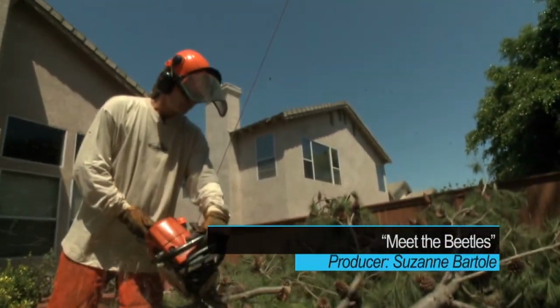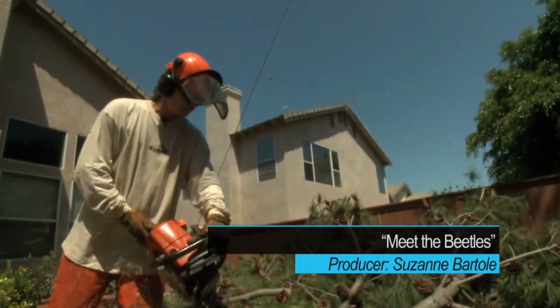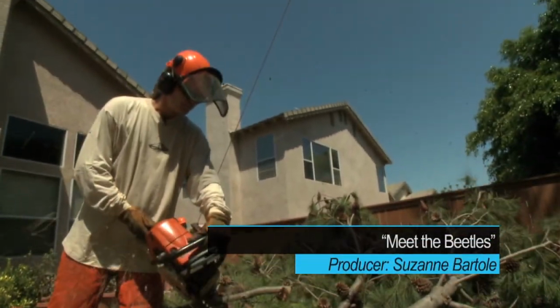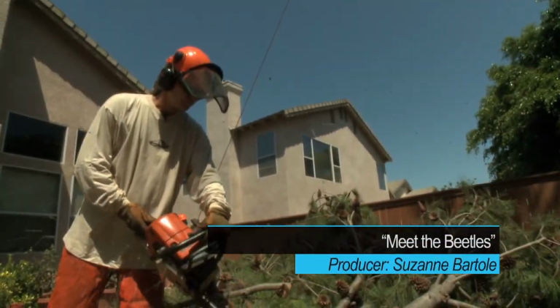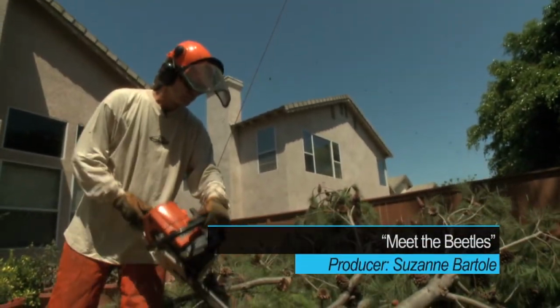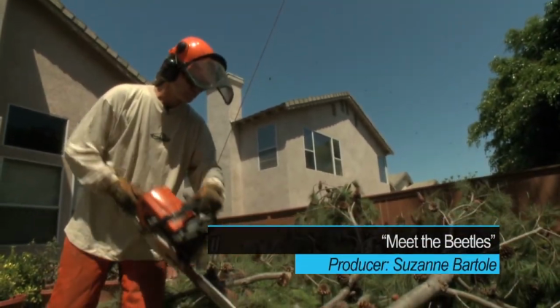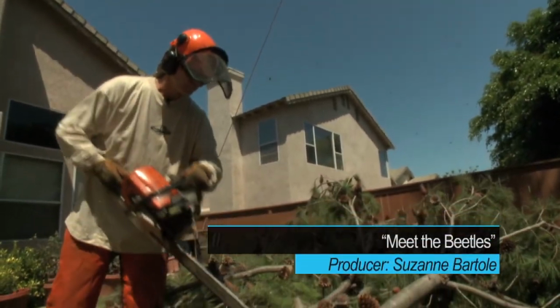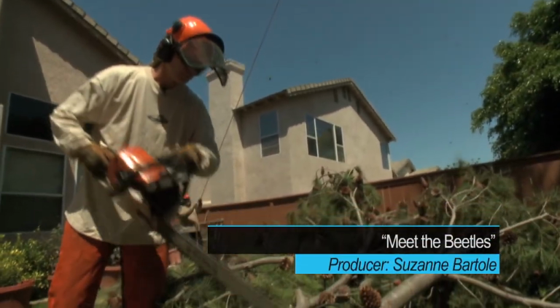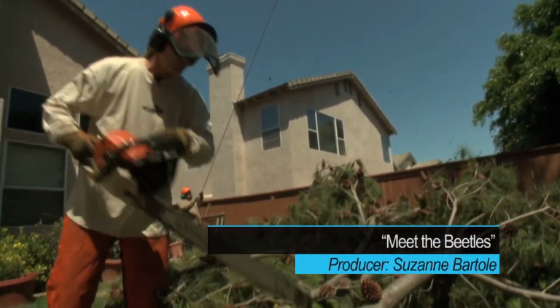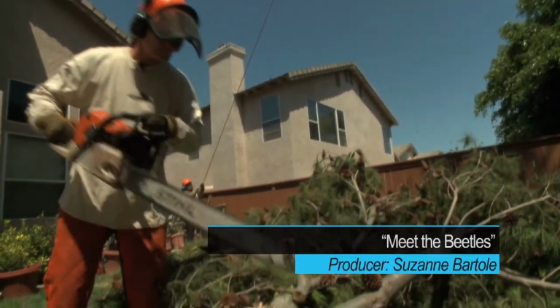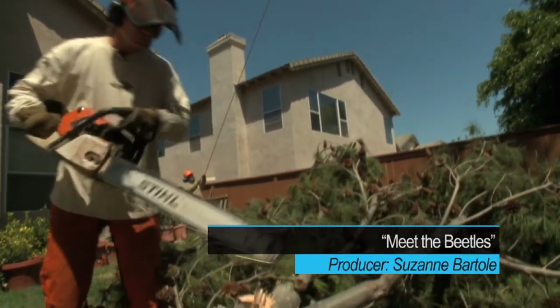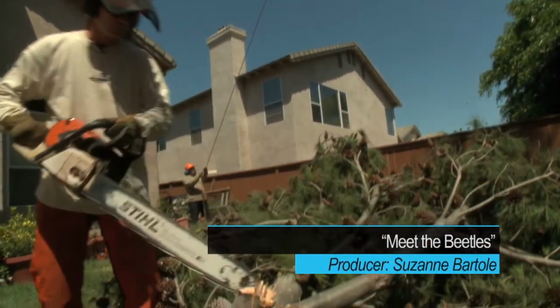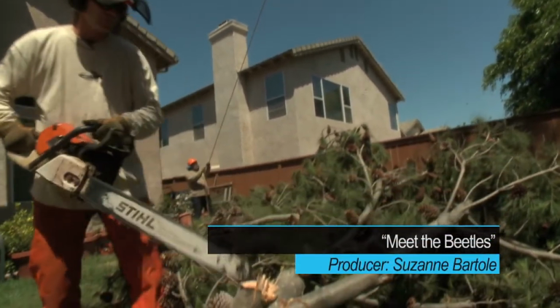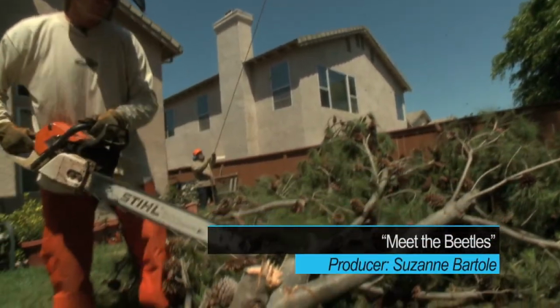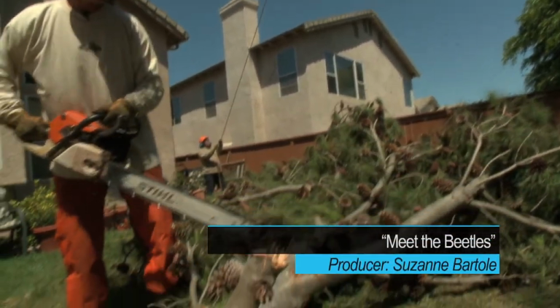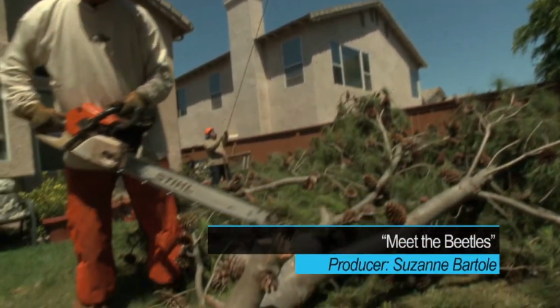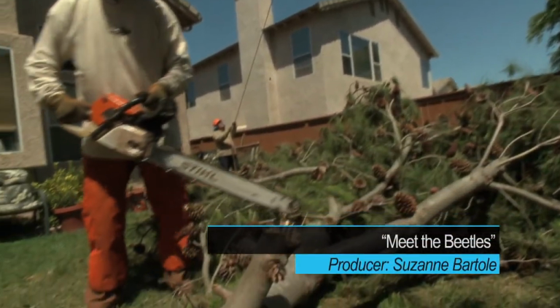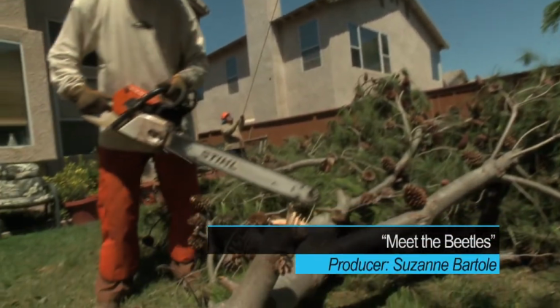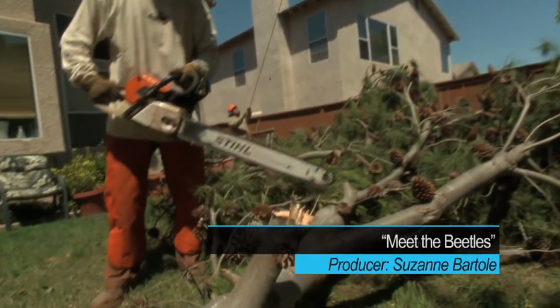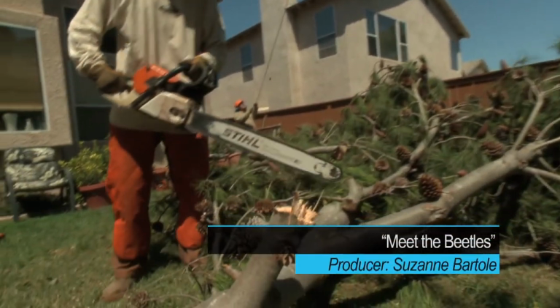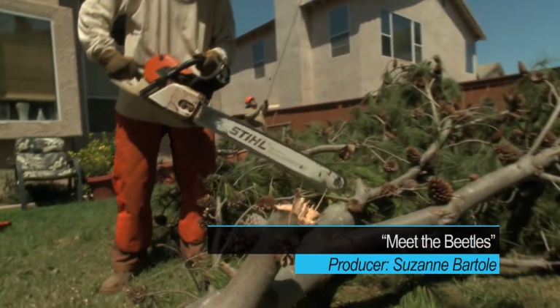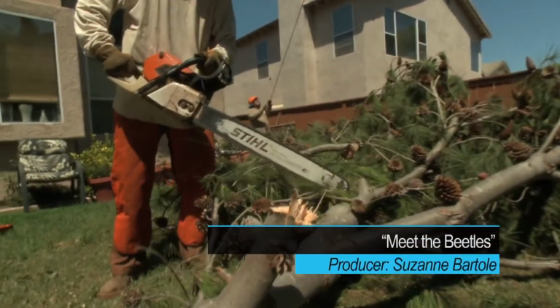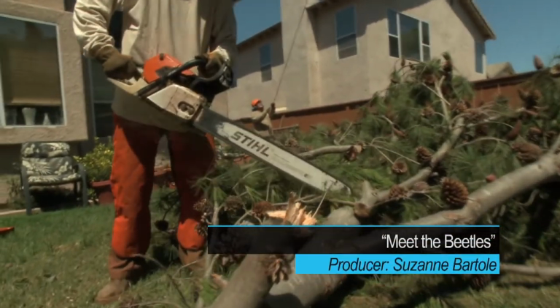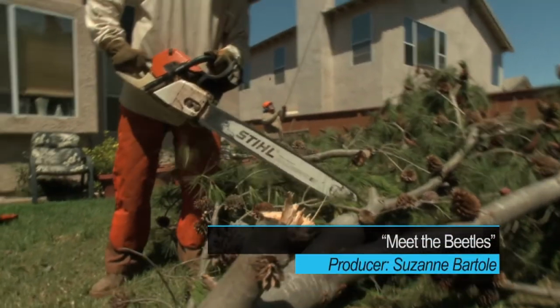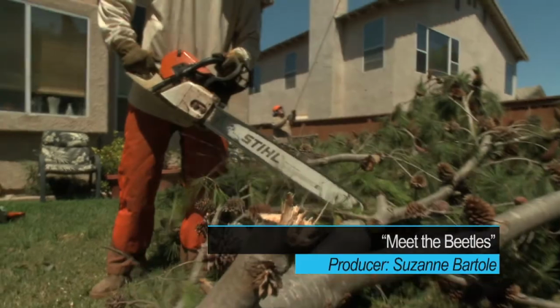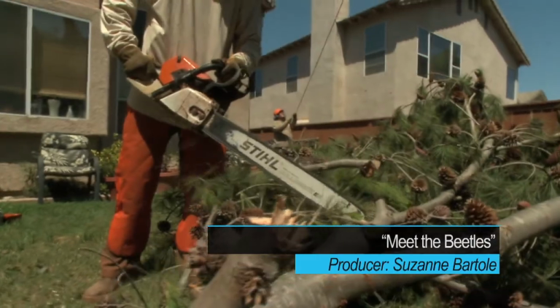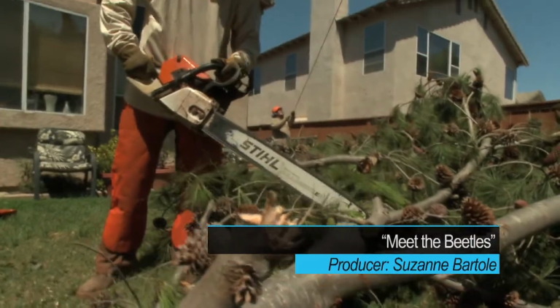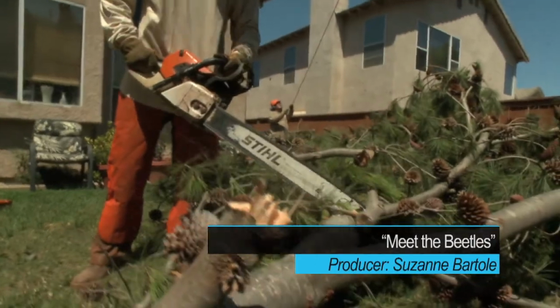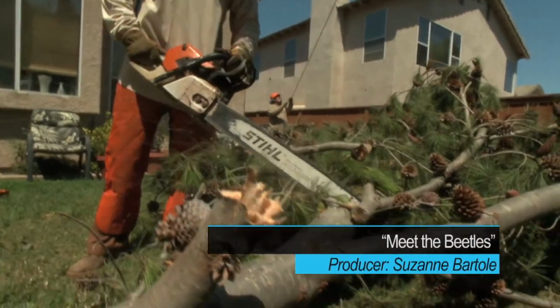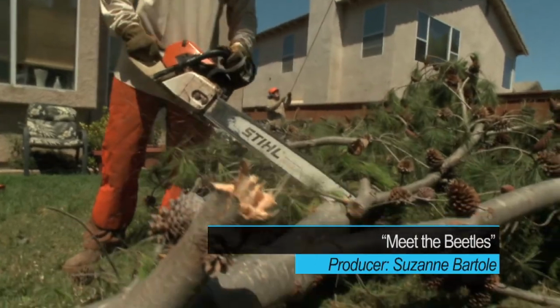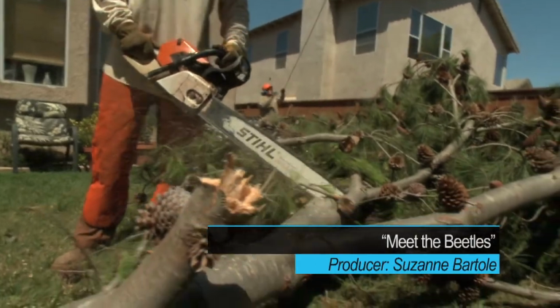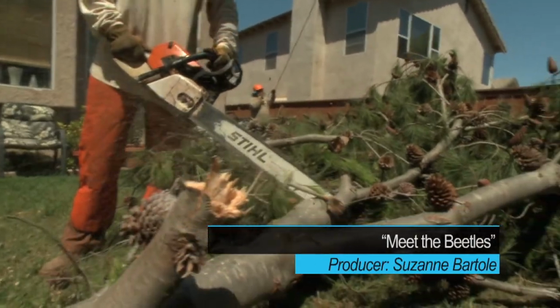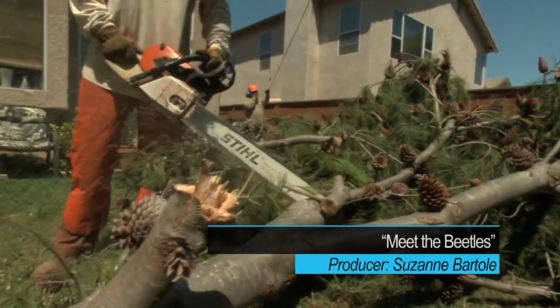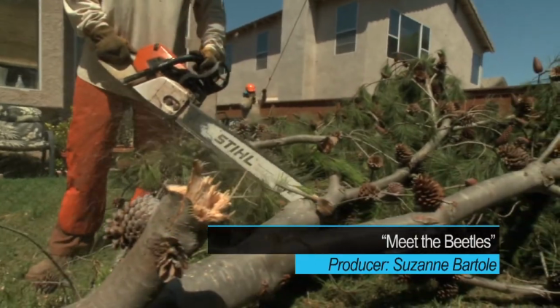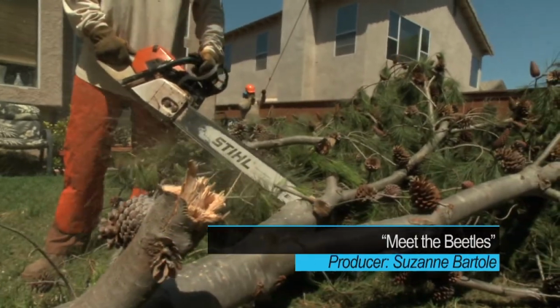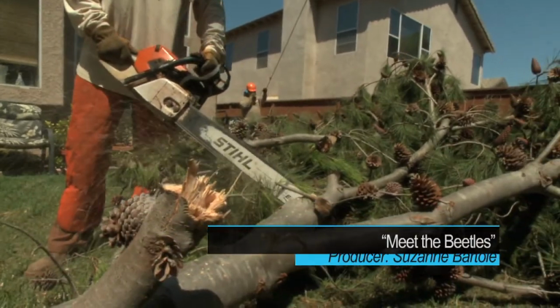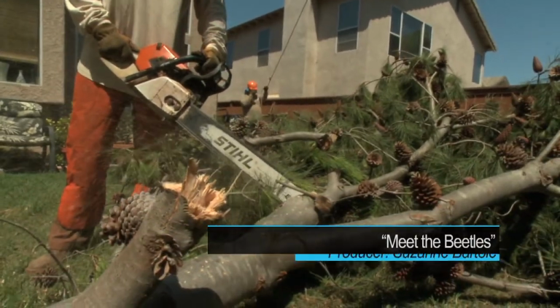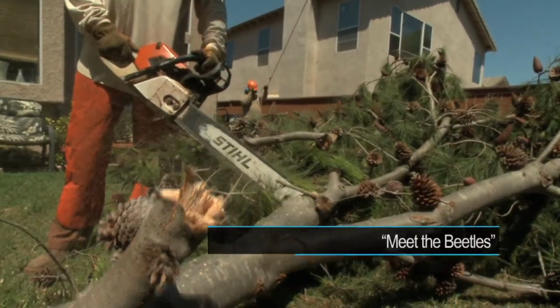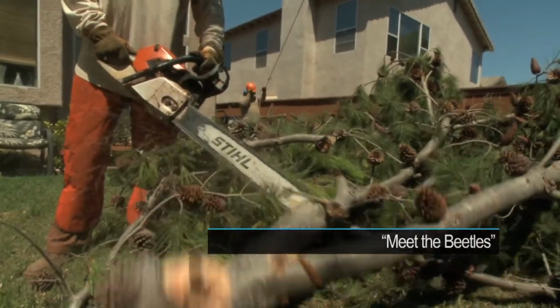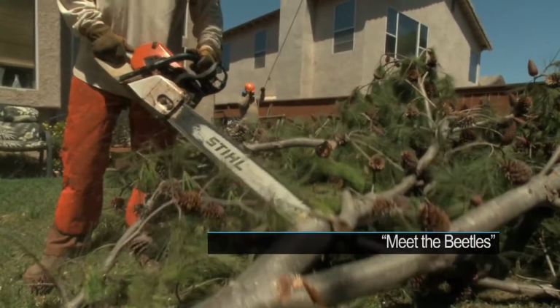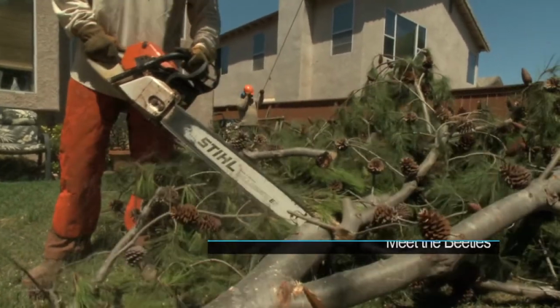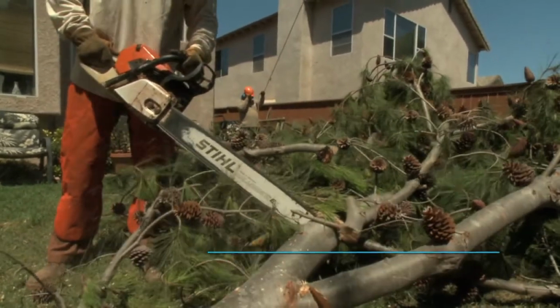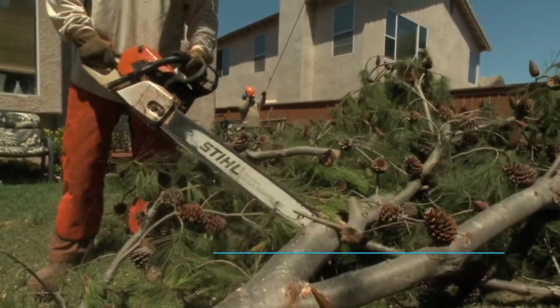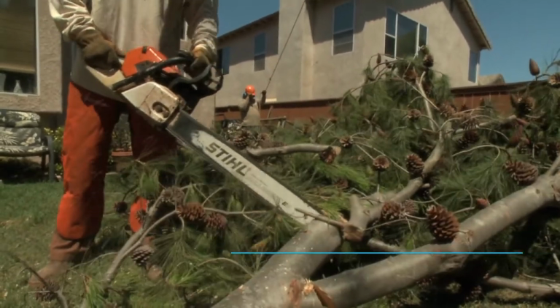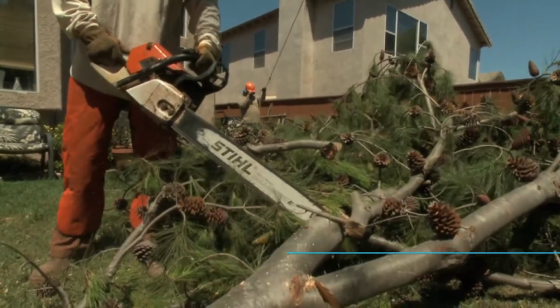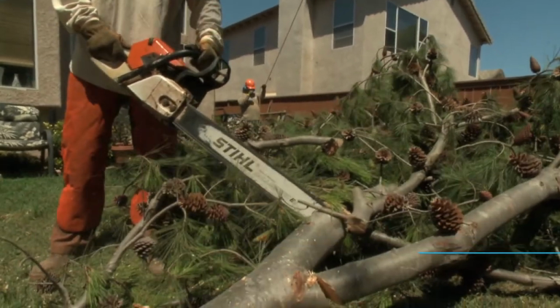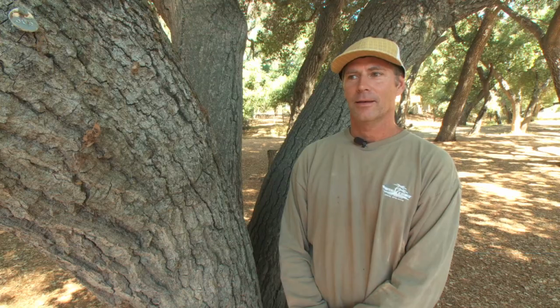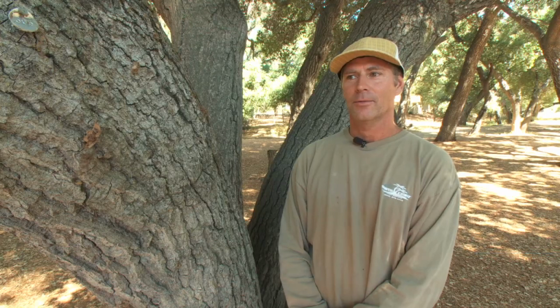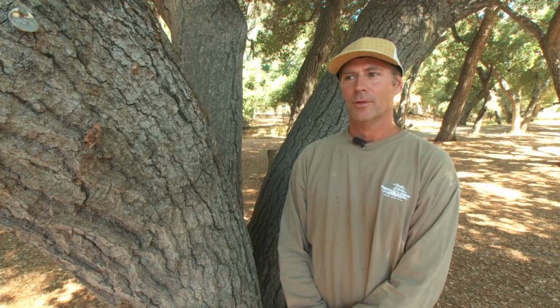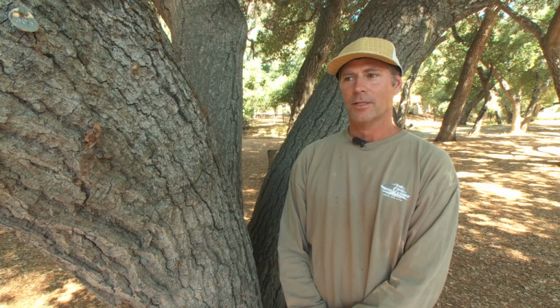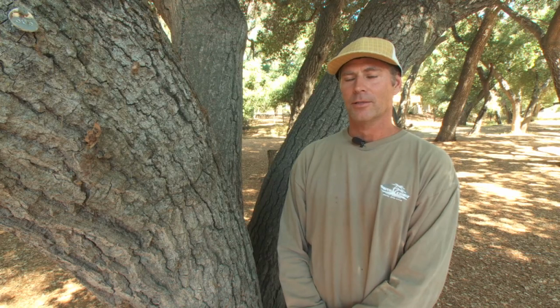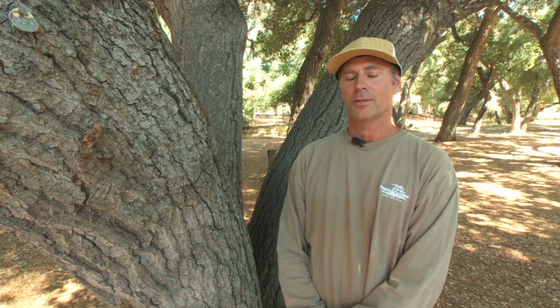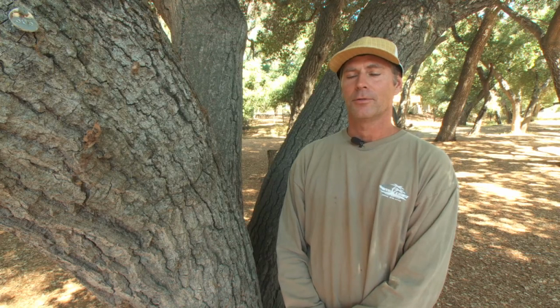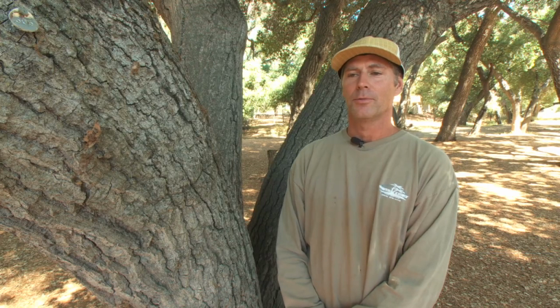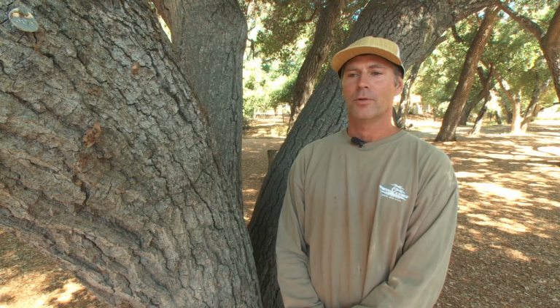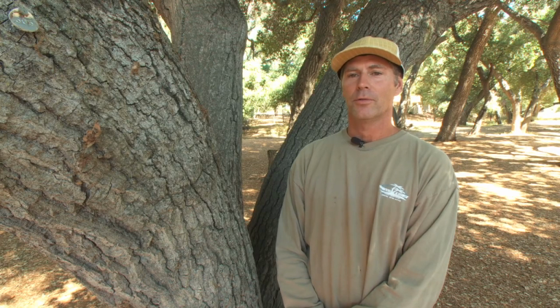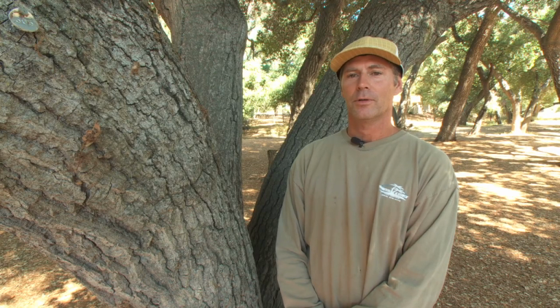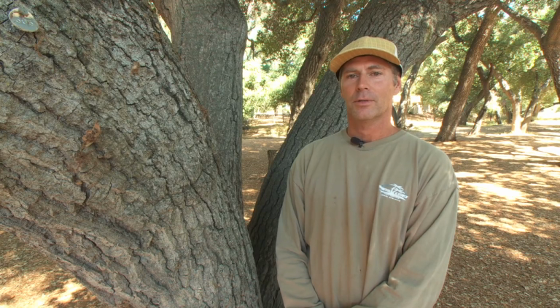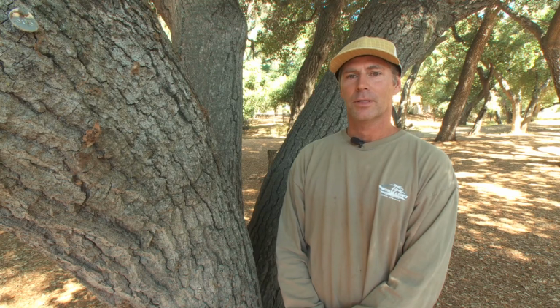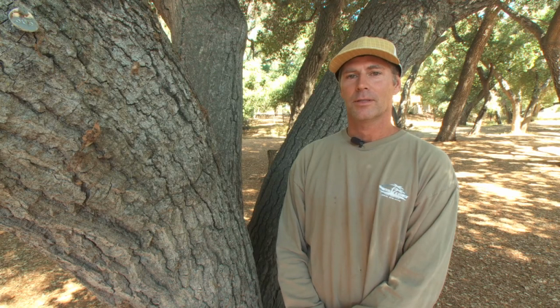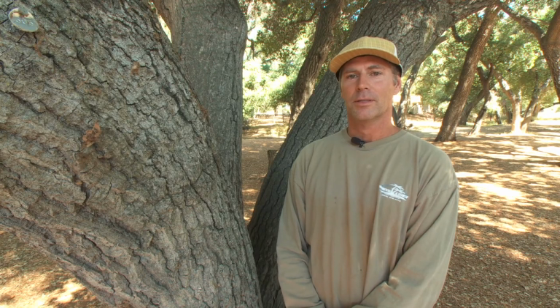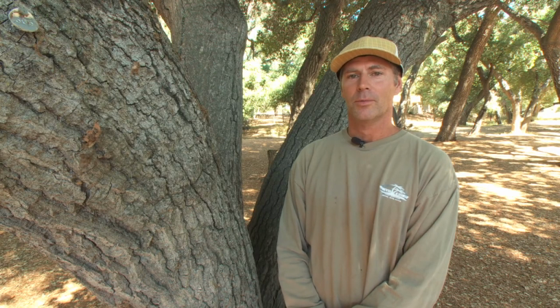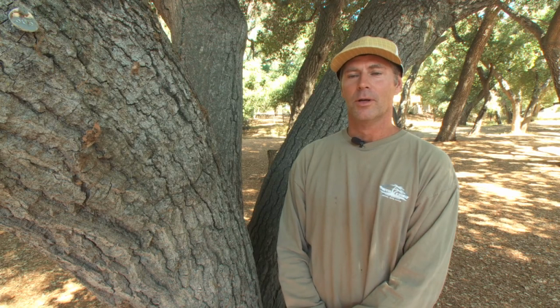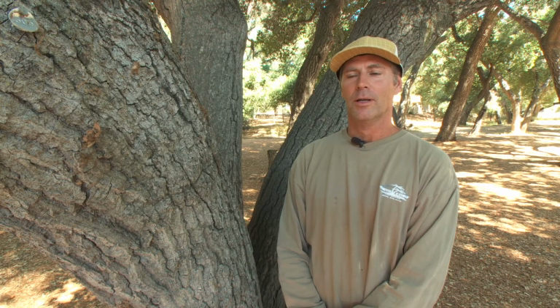Jeff Nelson owns South Coast Tree Service based out of Ramona. We trim trees. We'll also do removal and stump grinding.